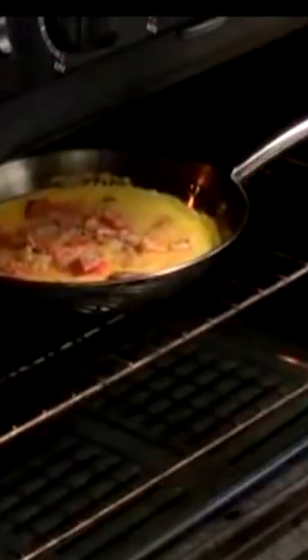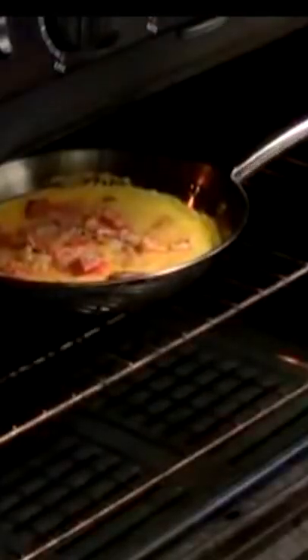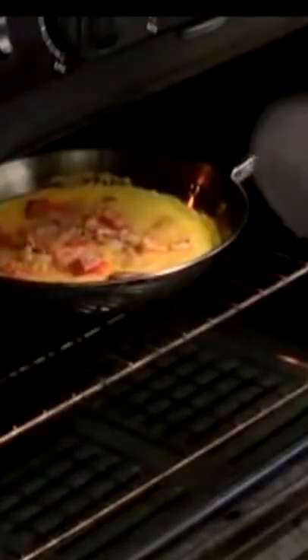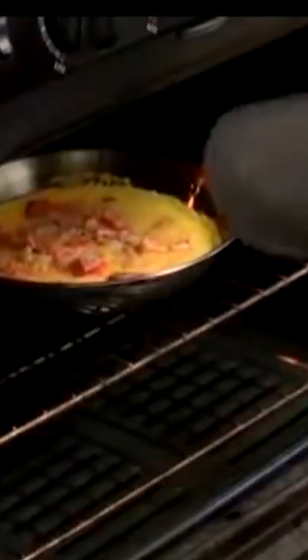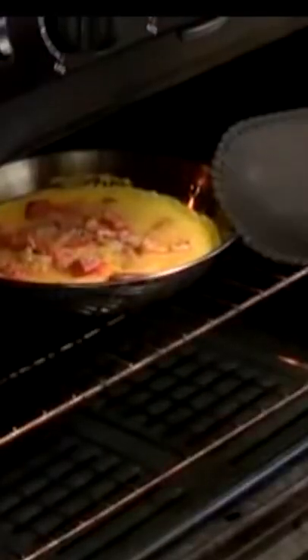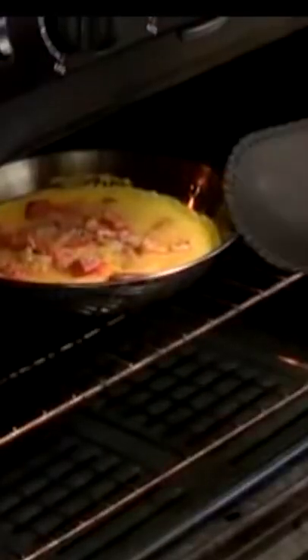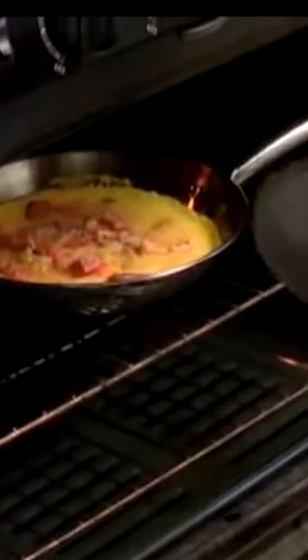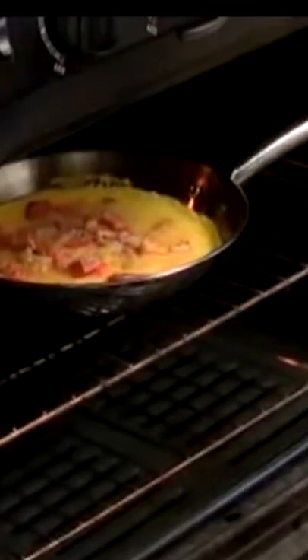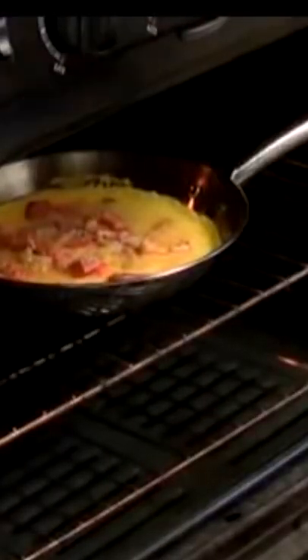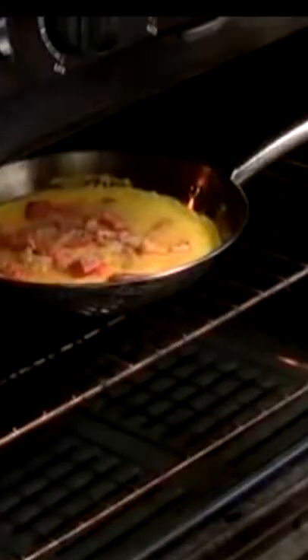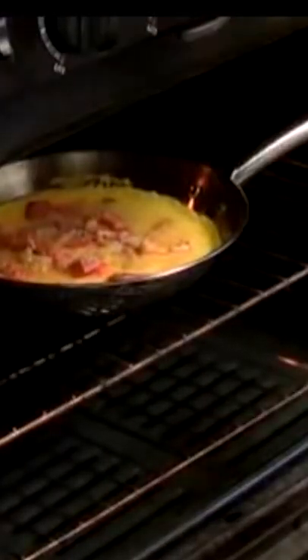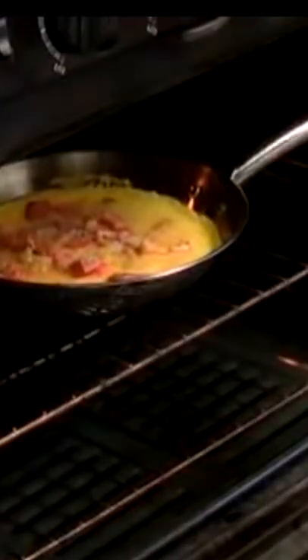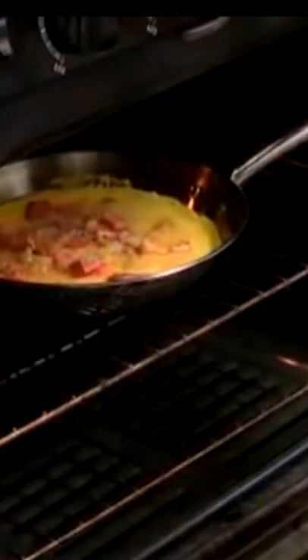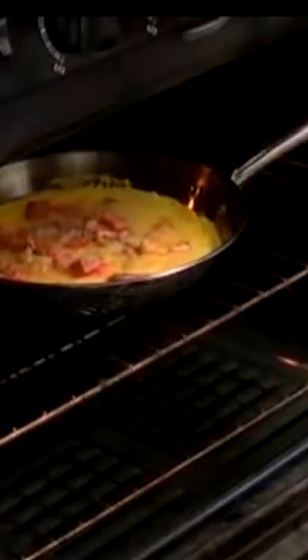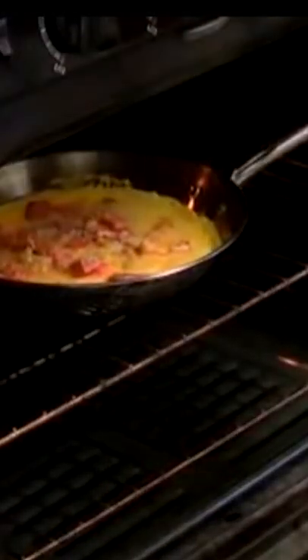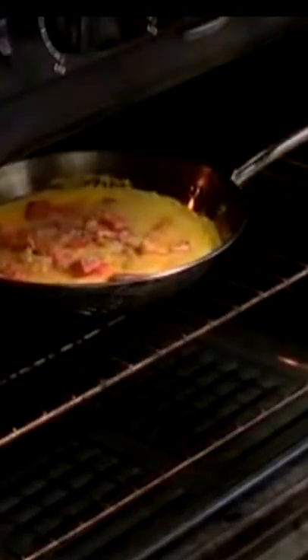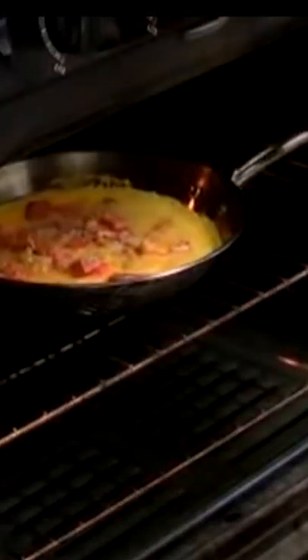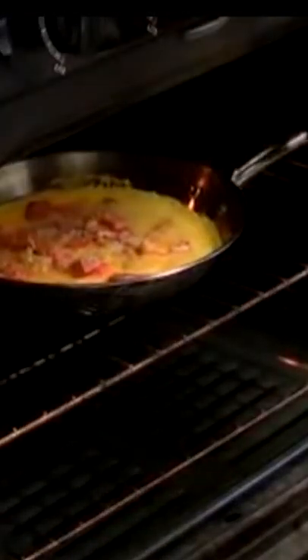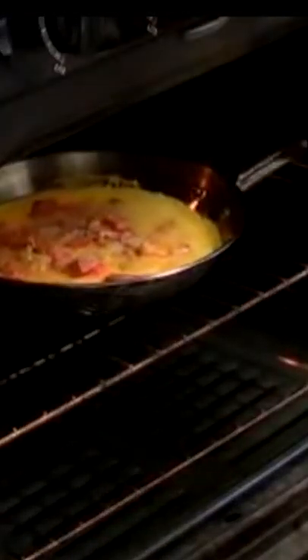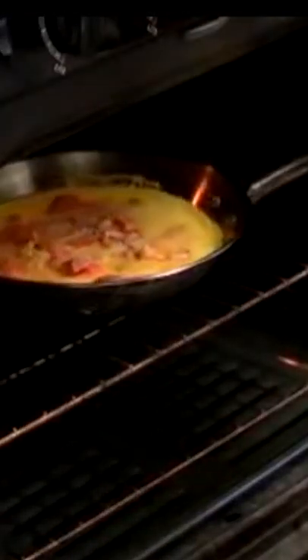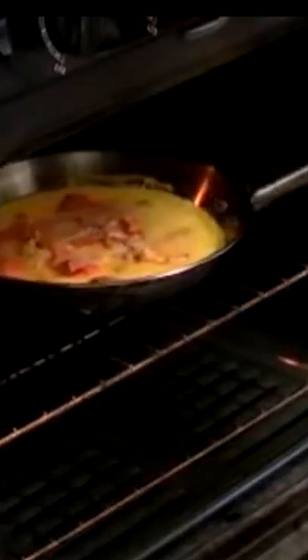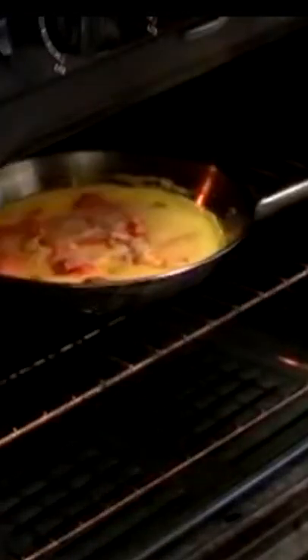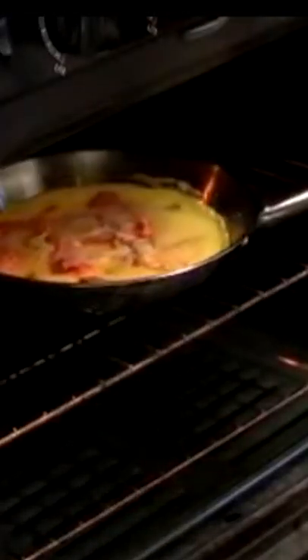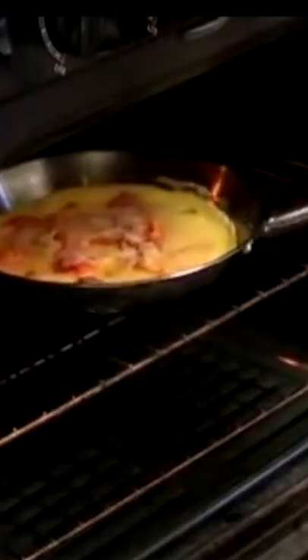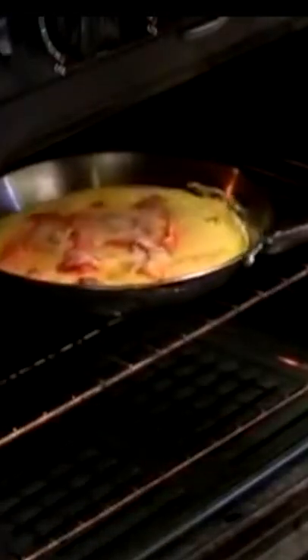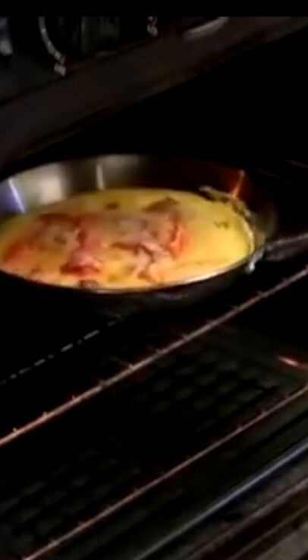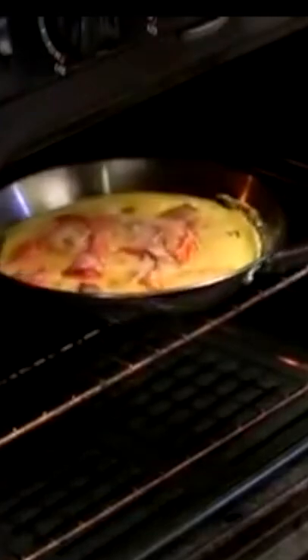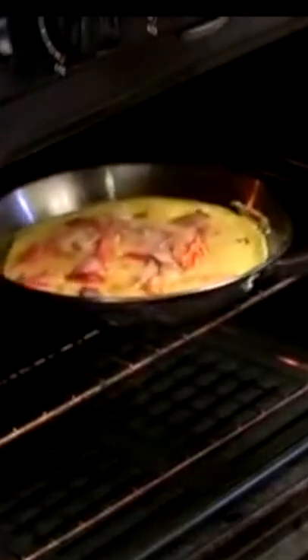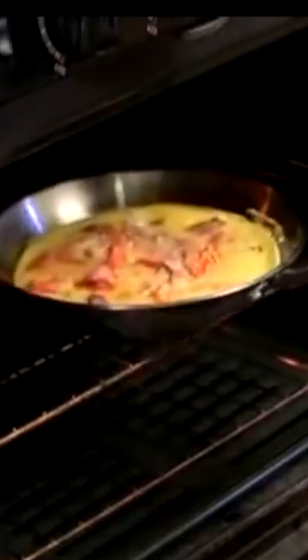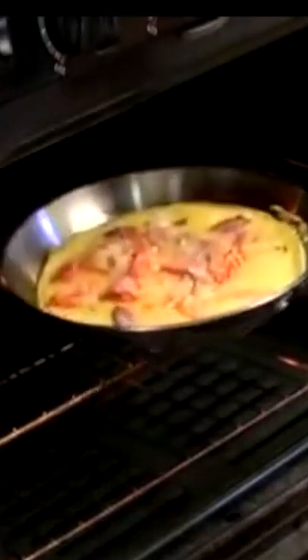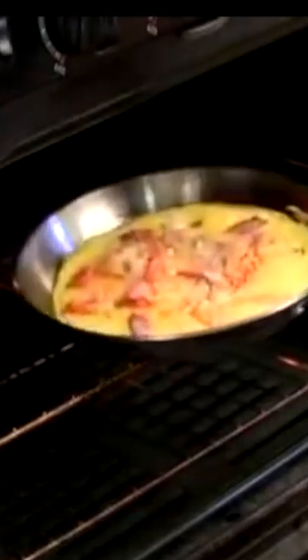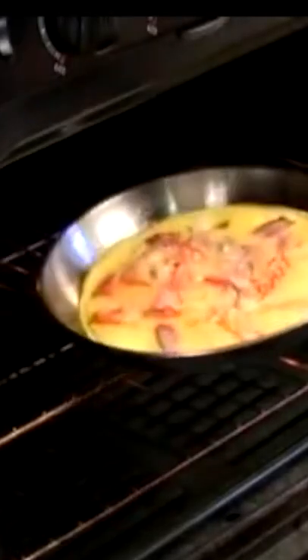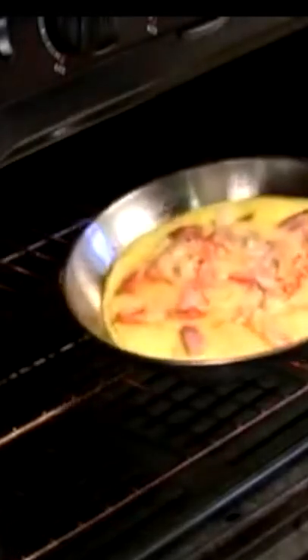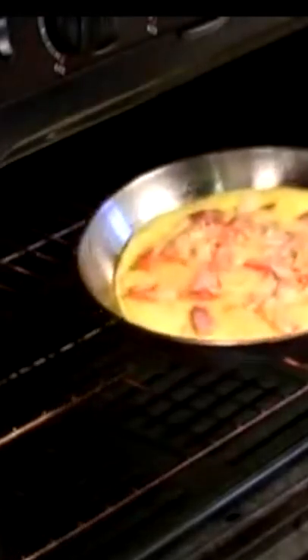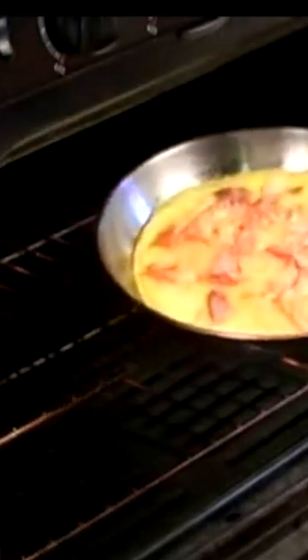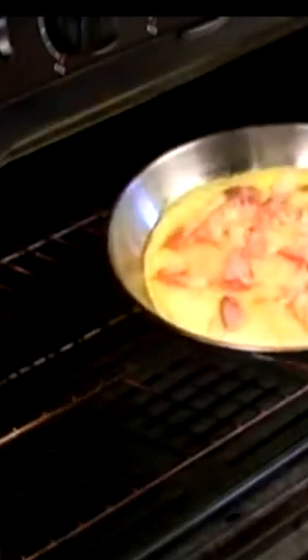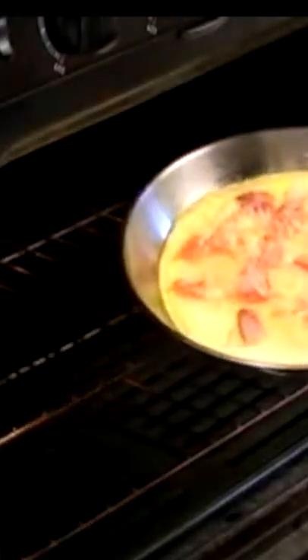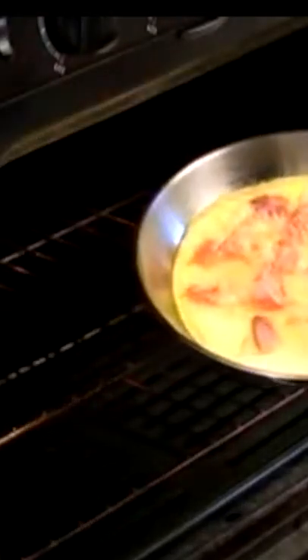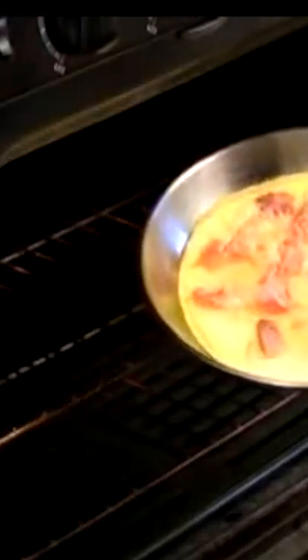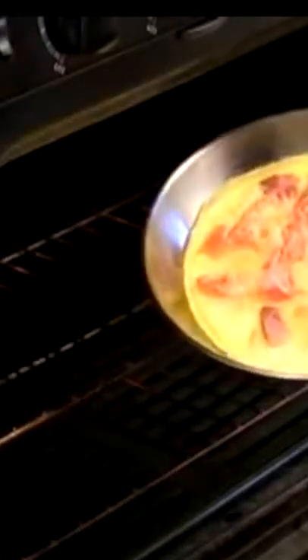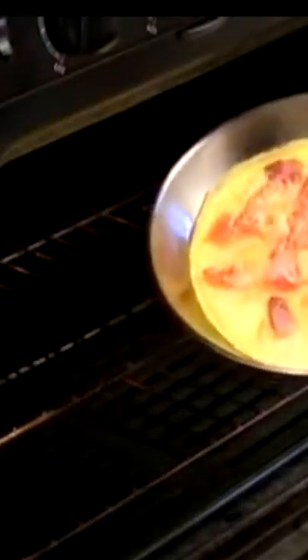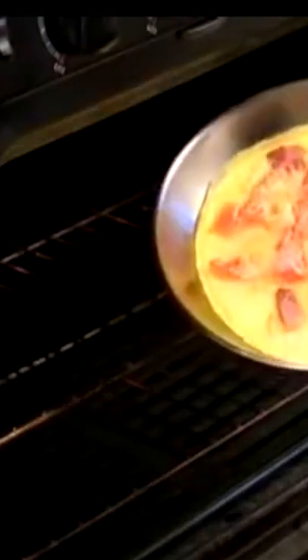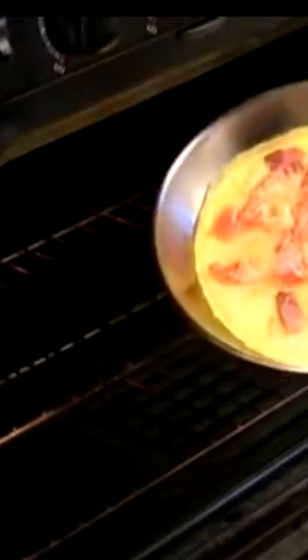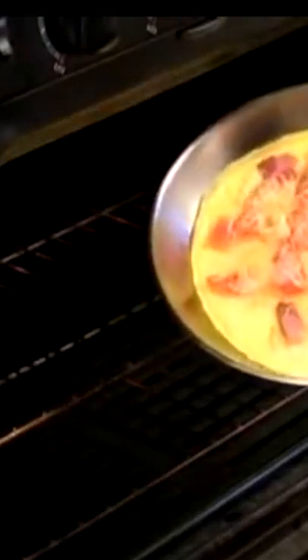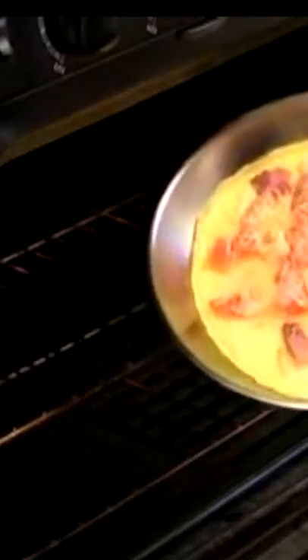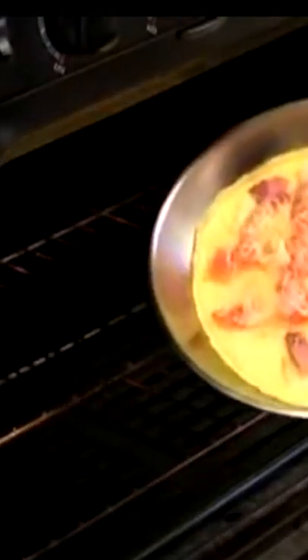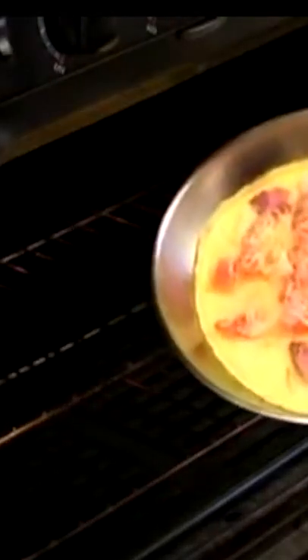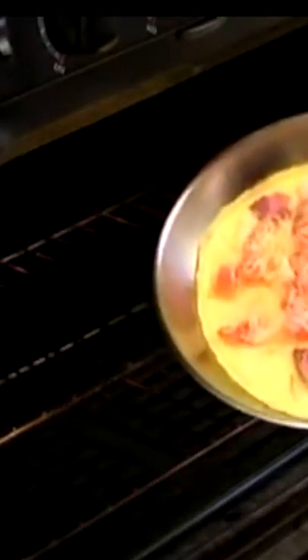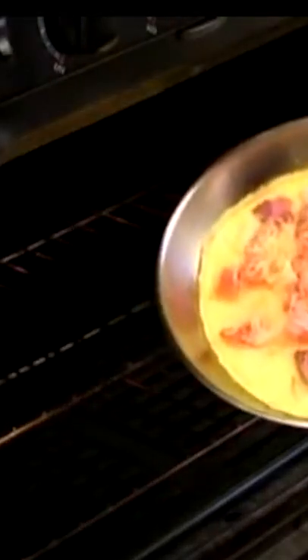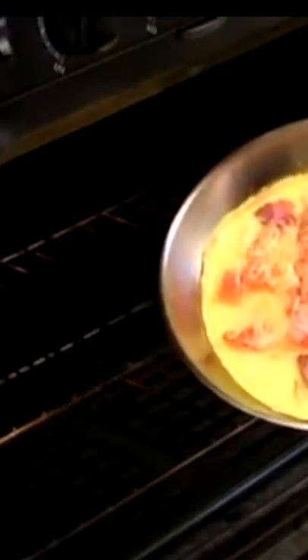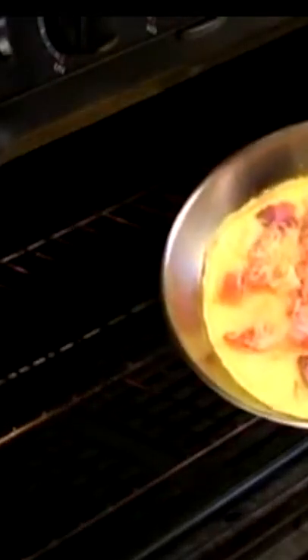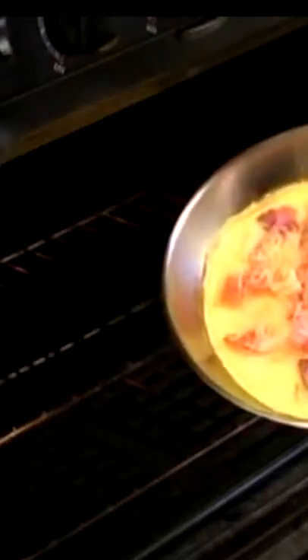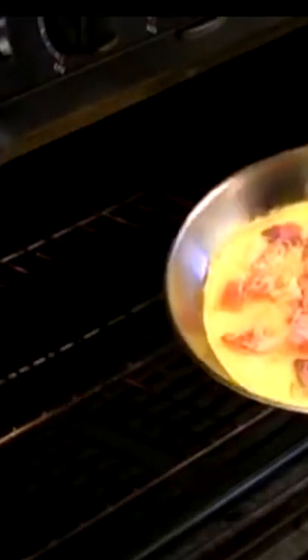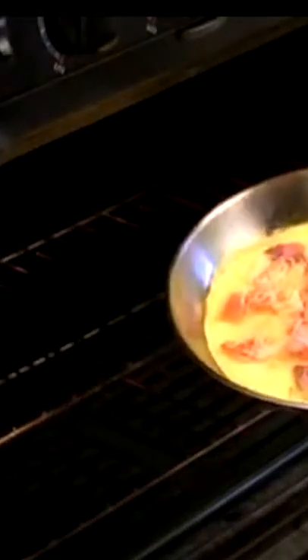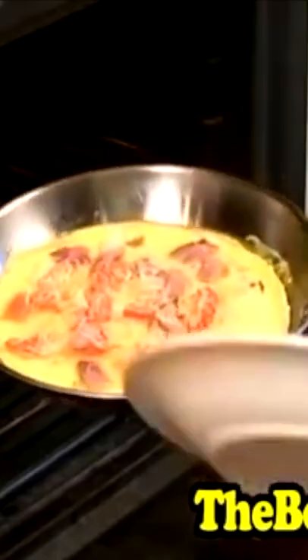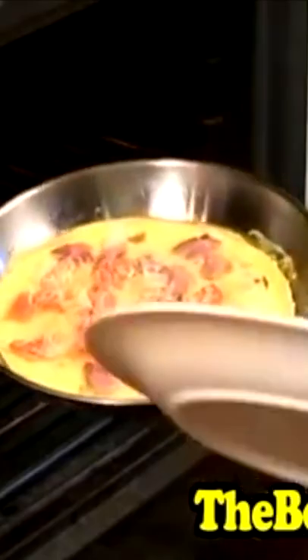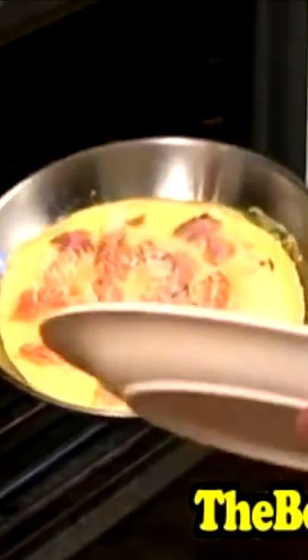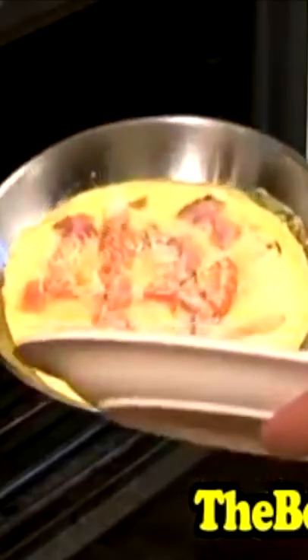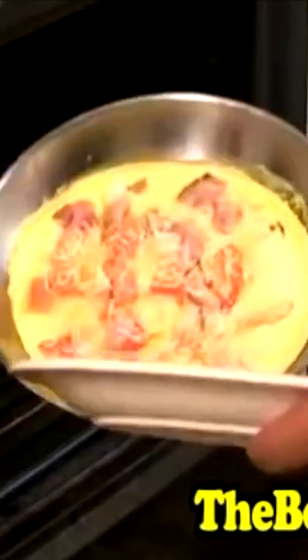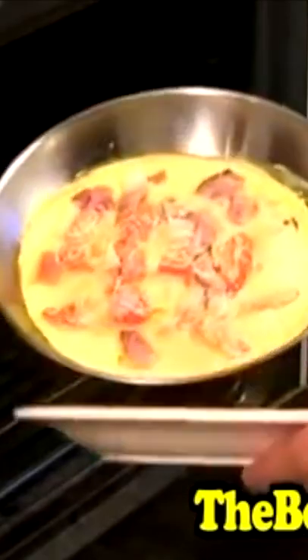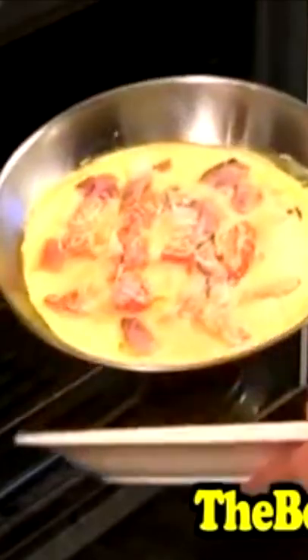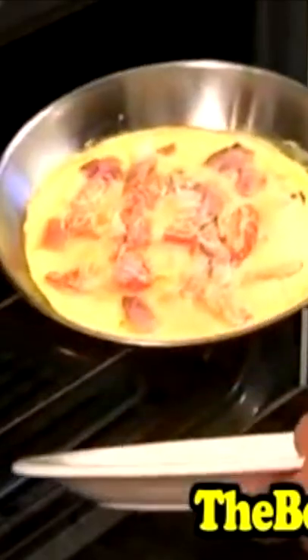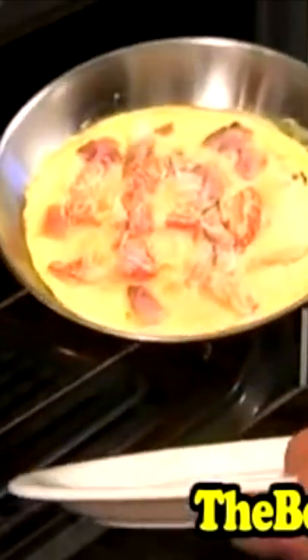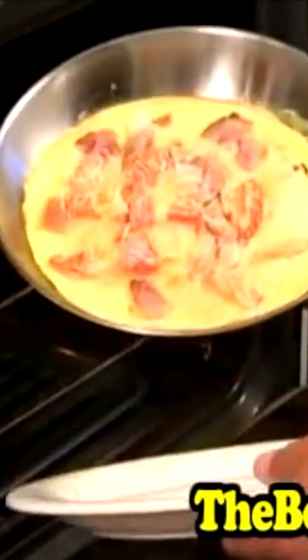Make sure you've got your pot holder on — that would not be good. There it is. See how the cheese is melted? Look at that.